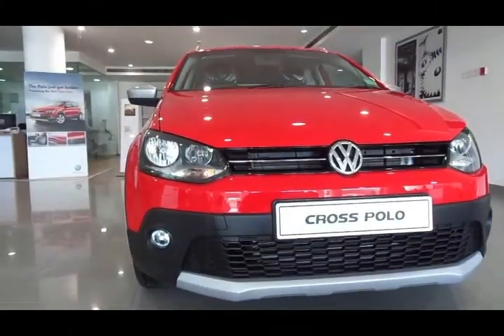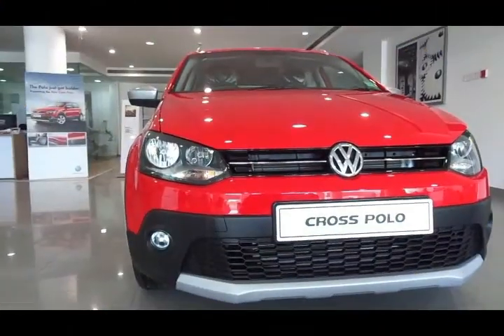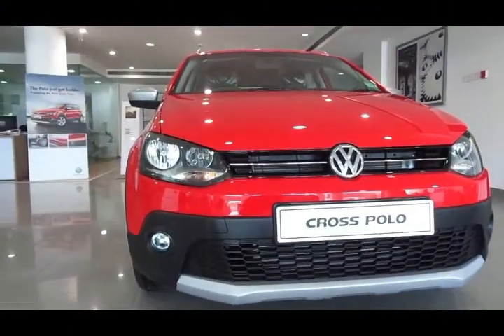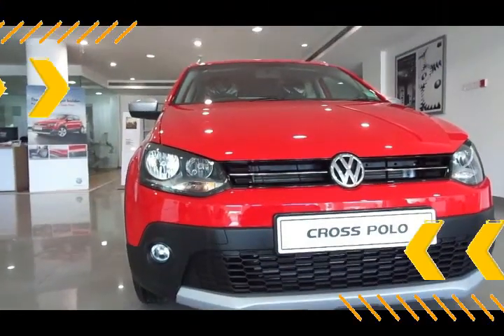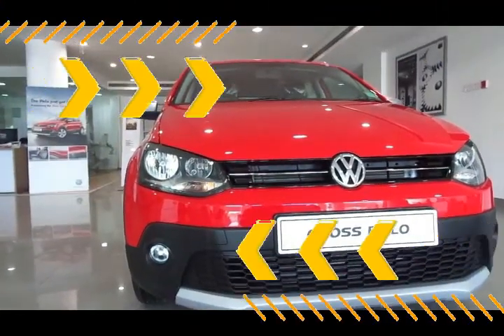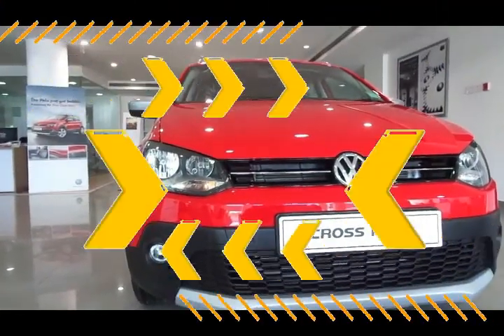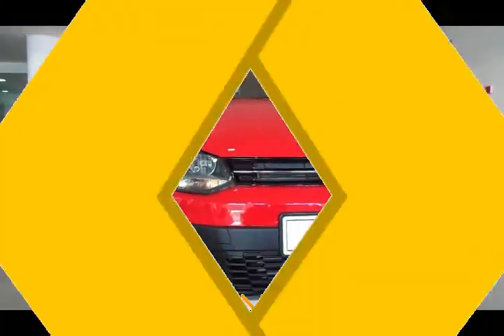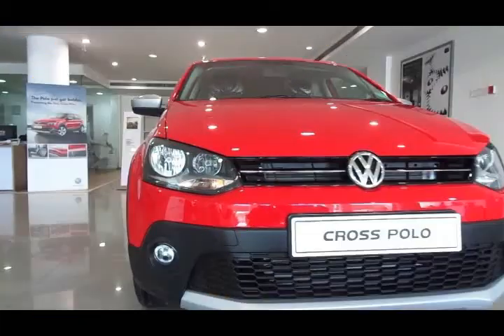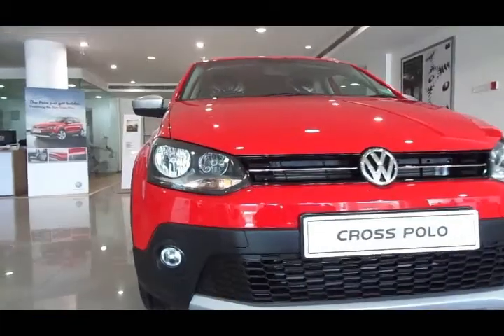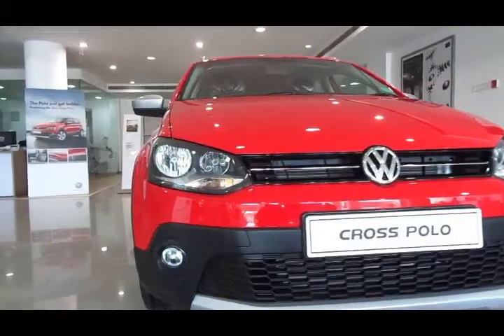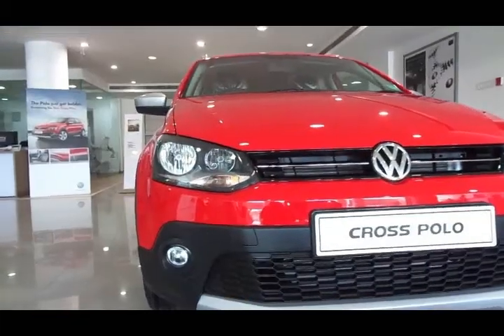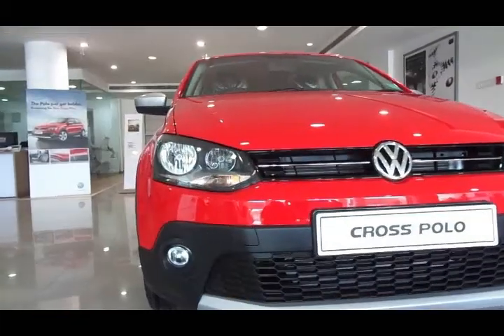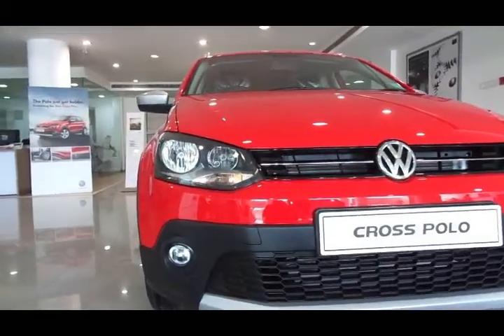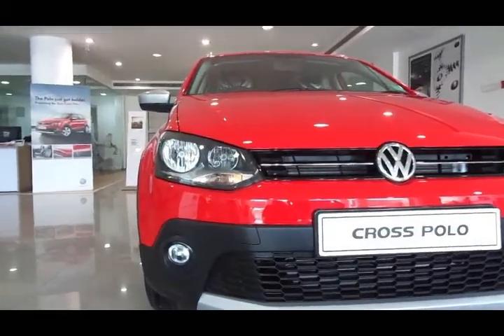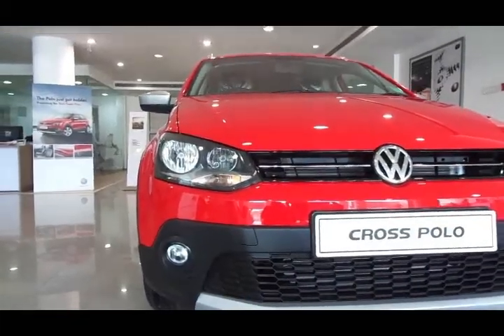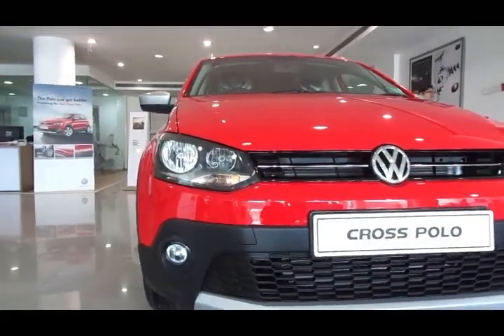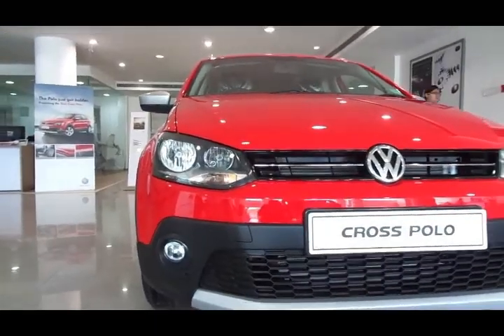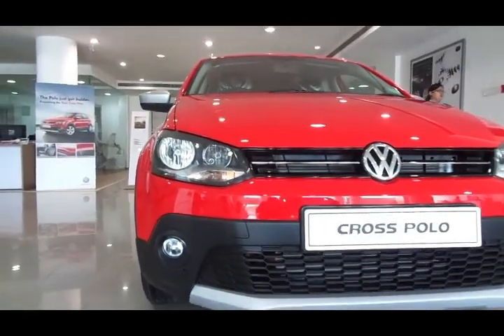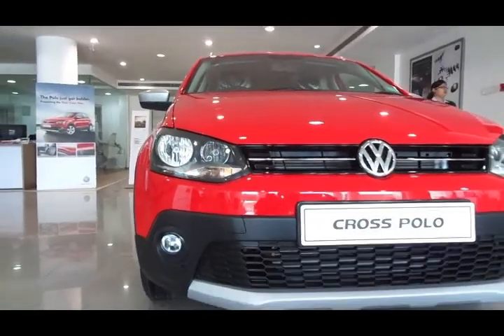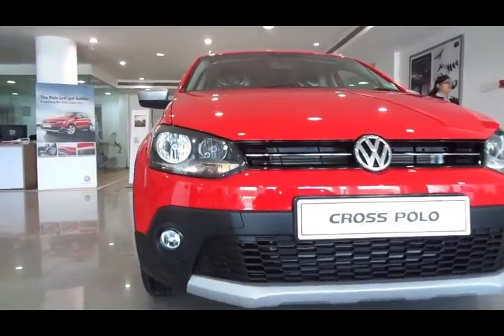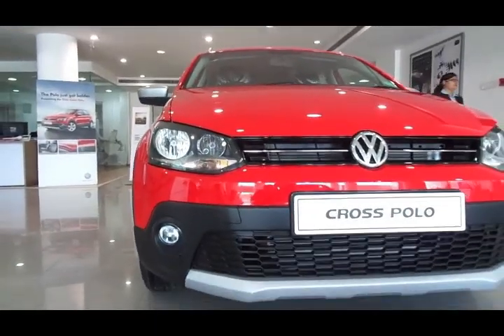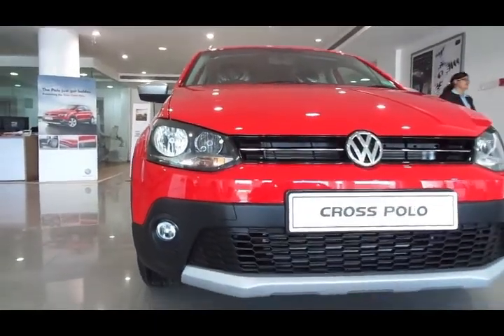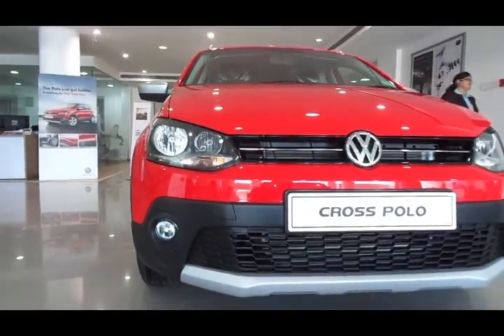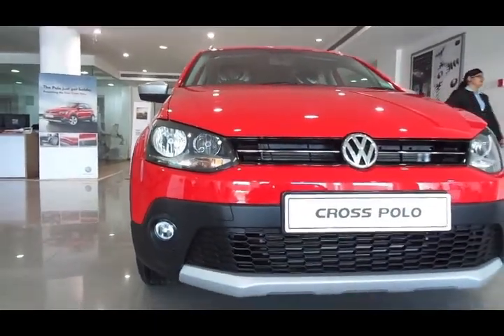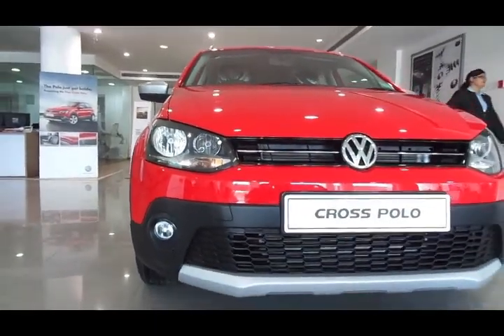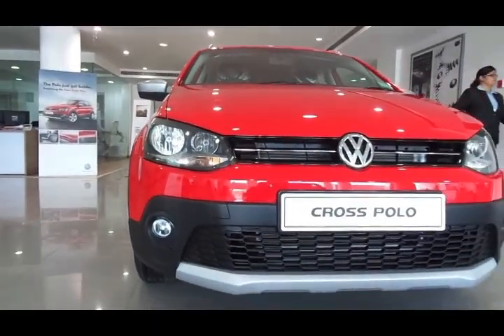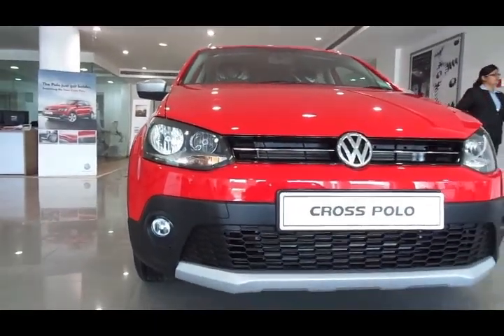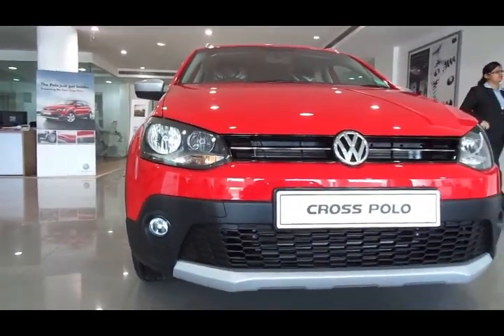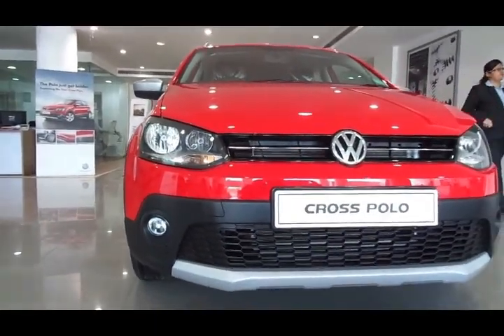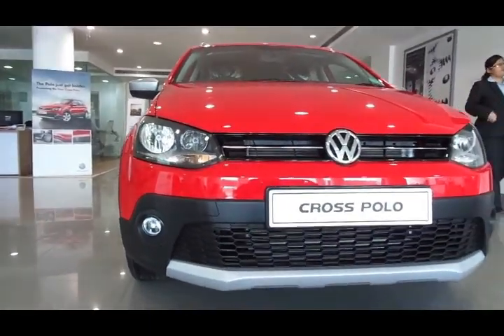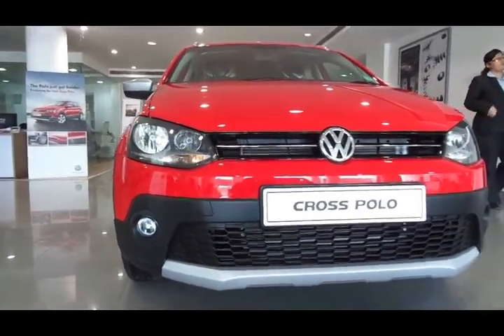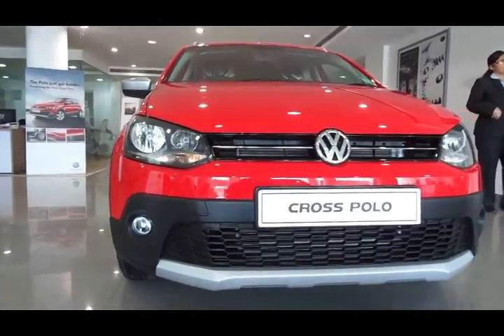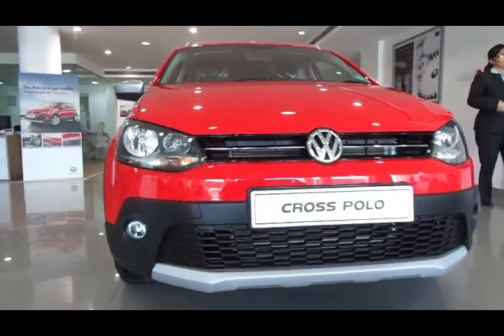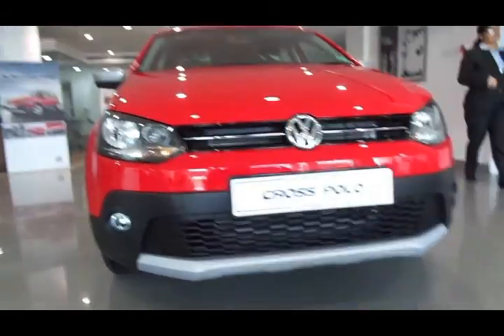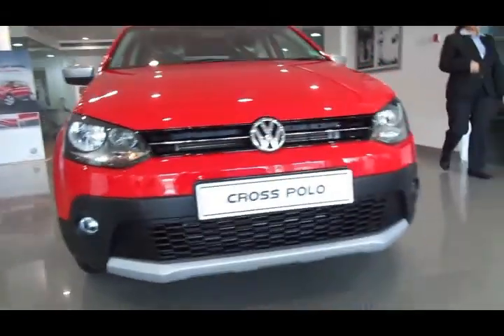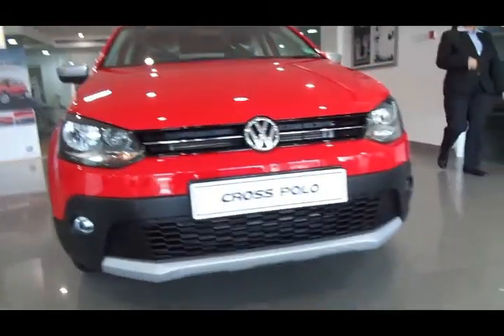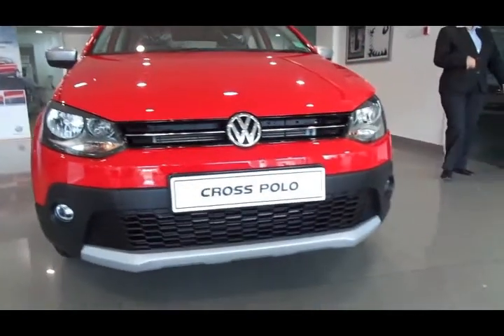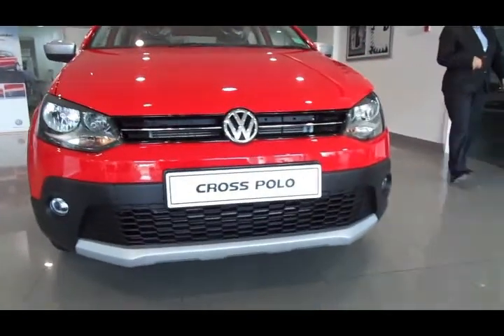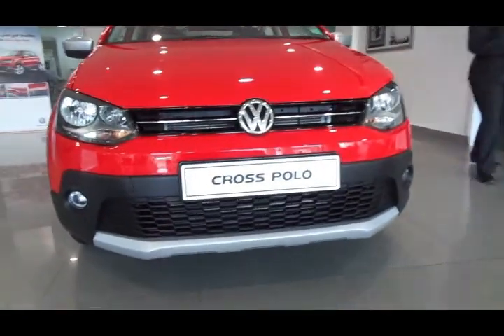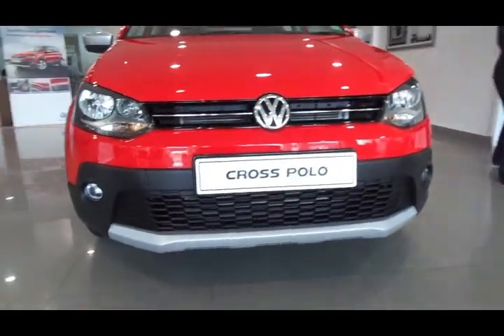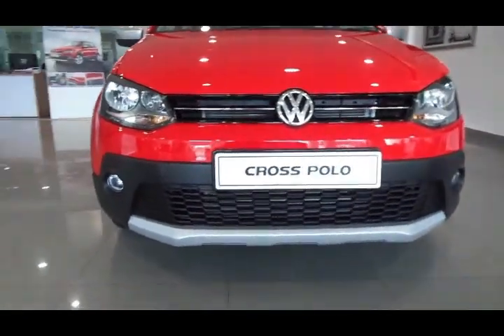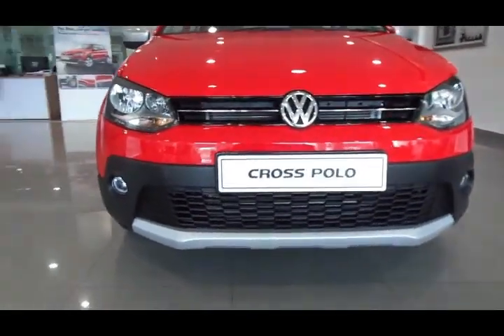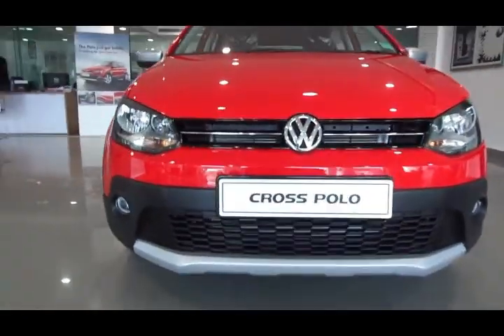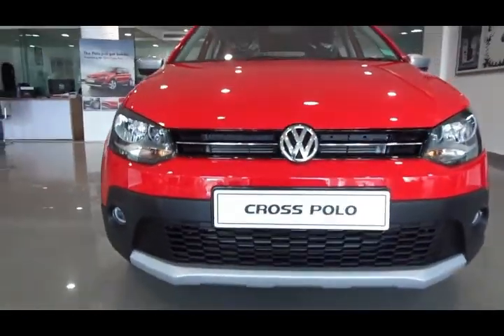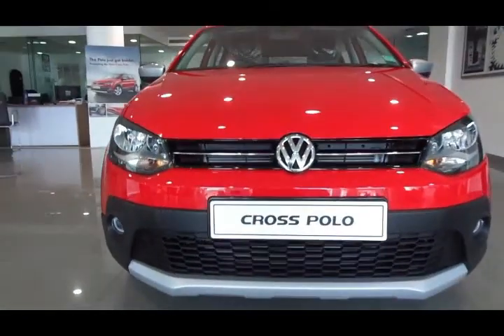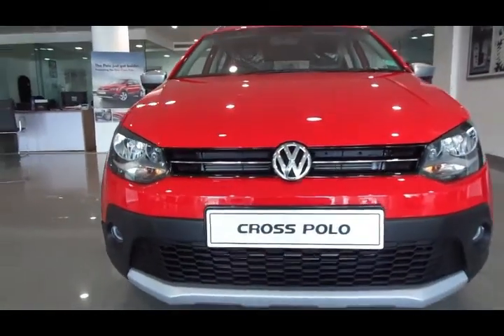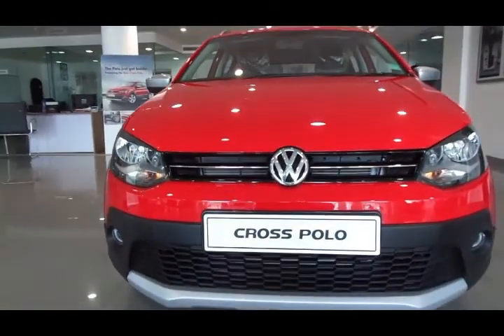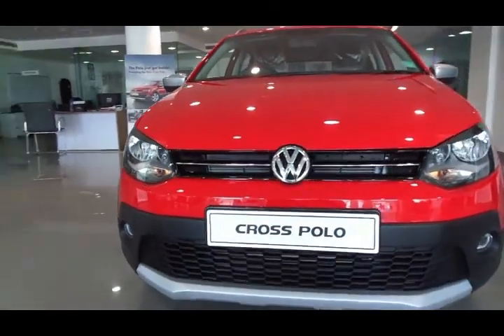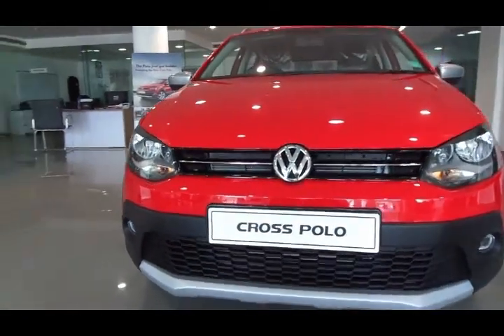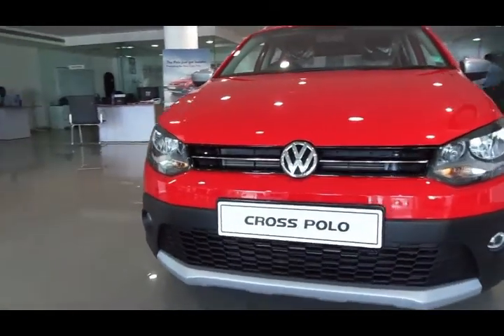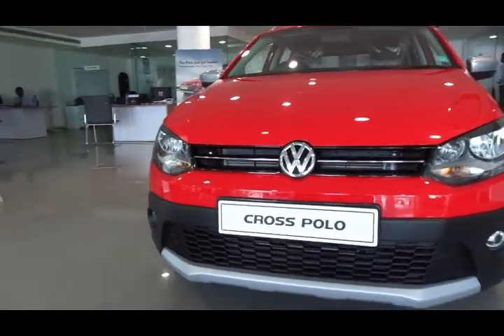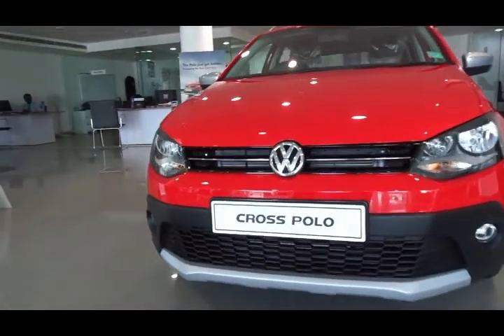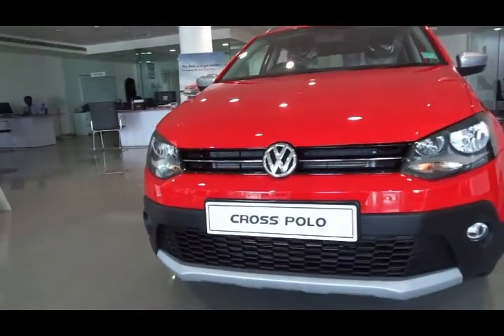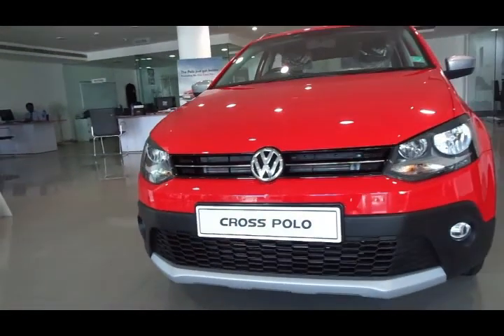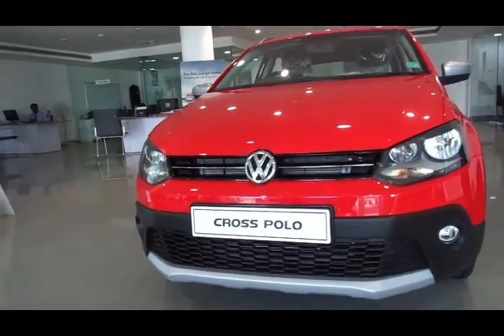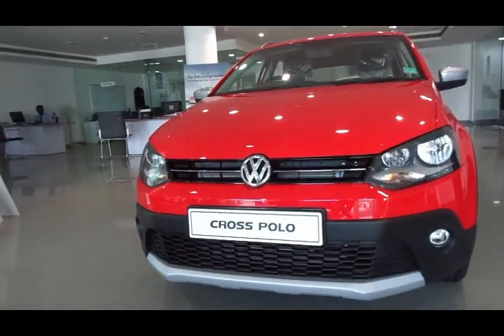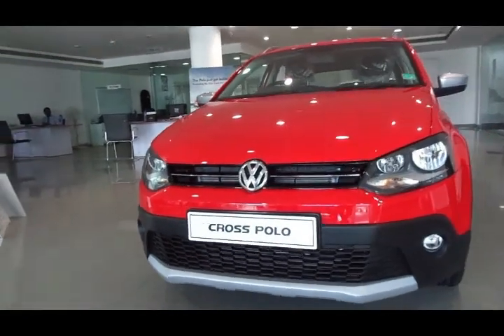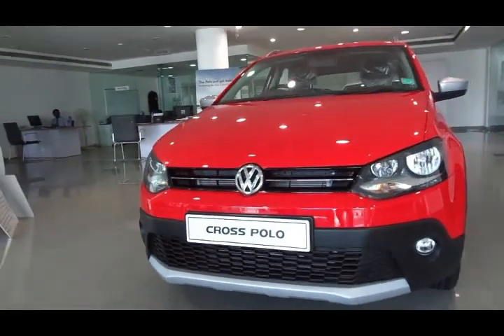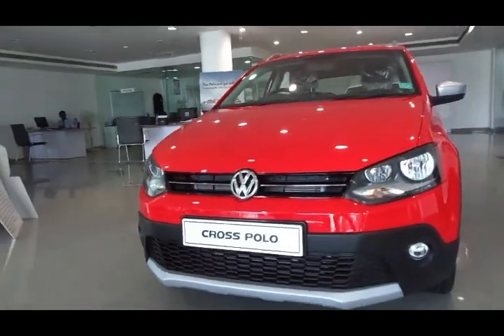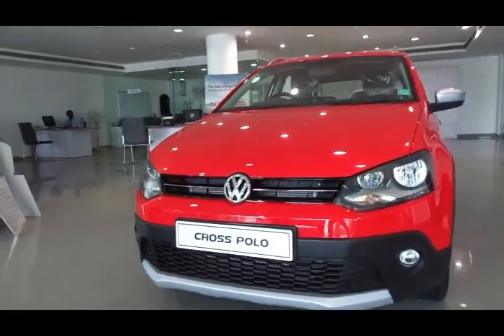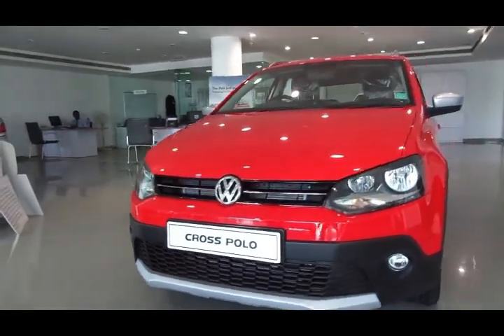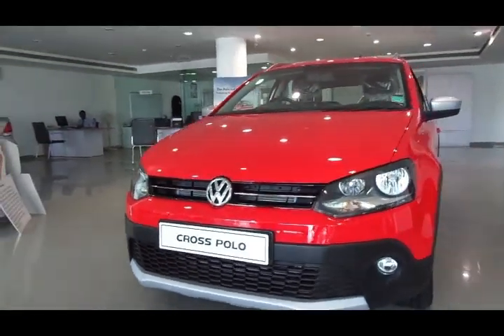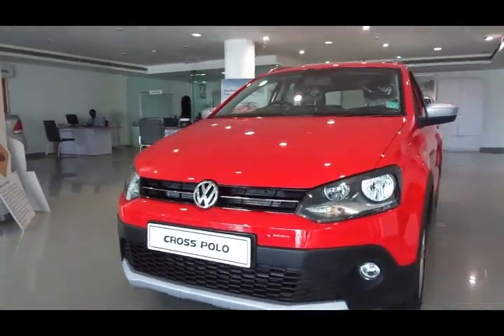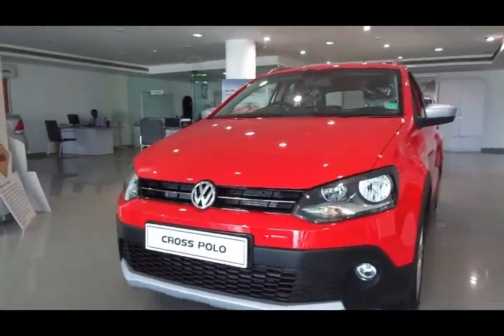Hello and welcome to Dino's World once again. This time we're going to bring you the interior and exterior walkthrough video of the Cross Polo.